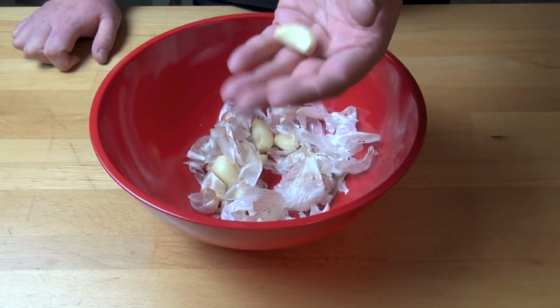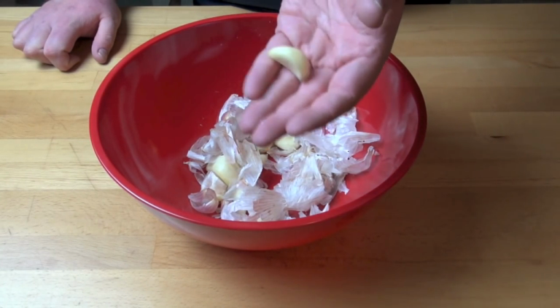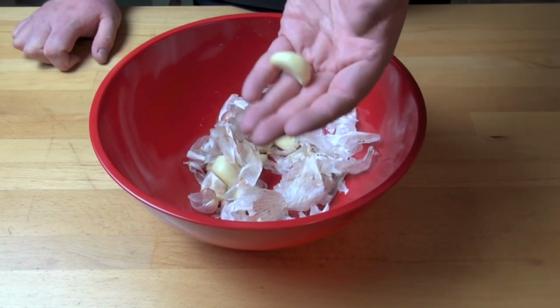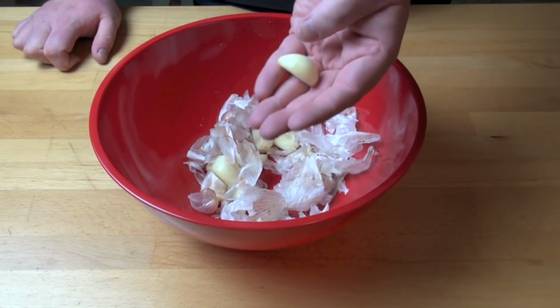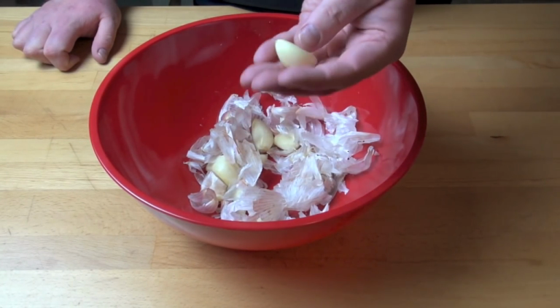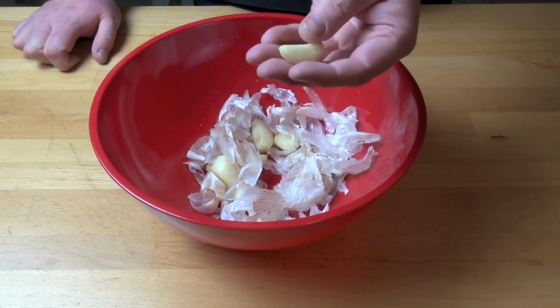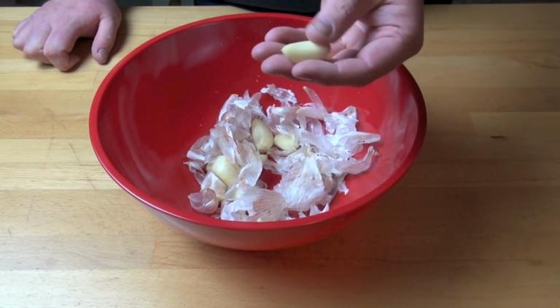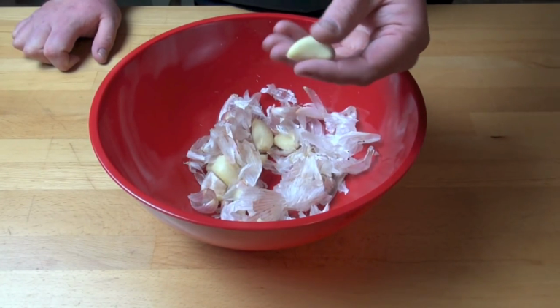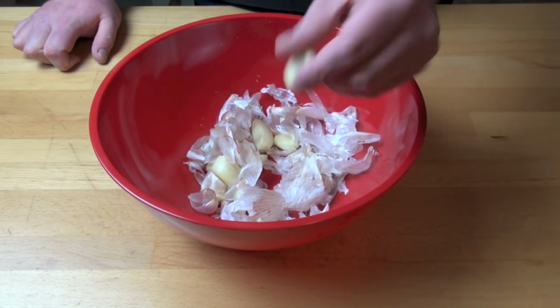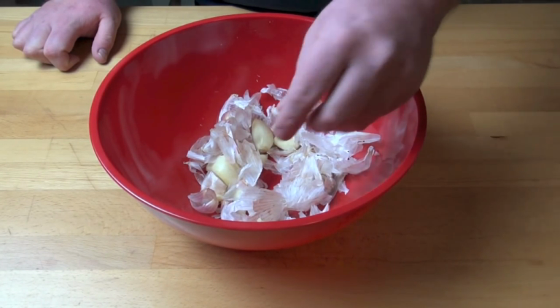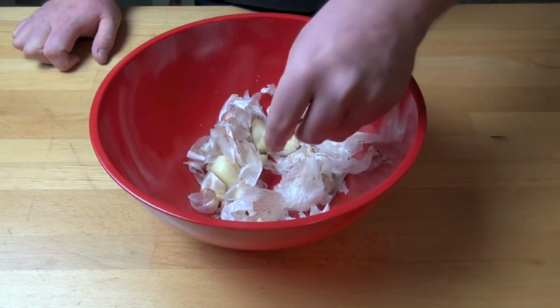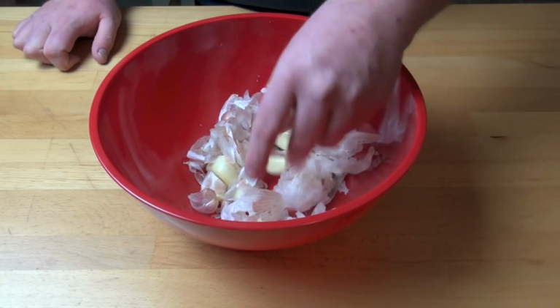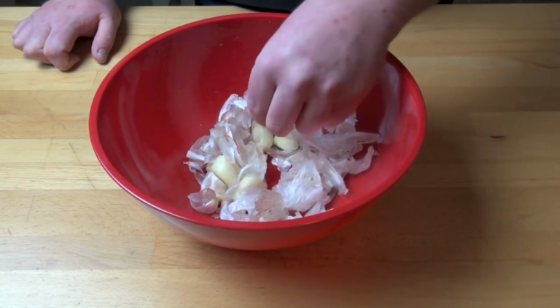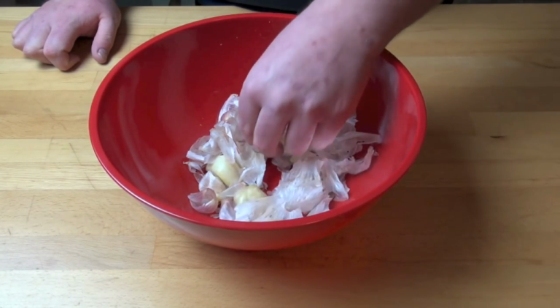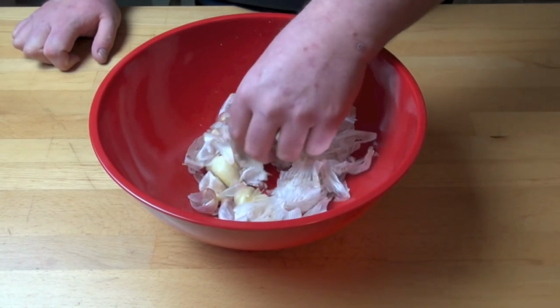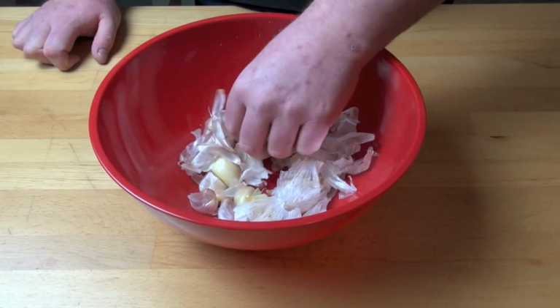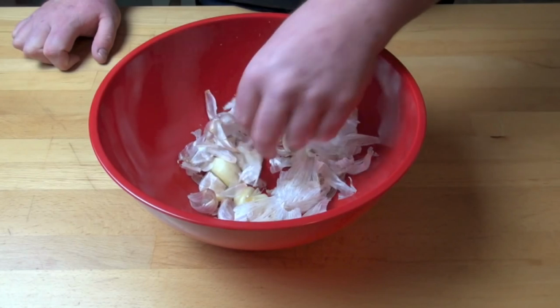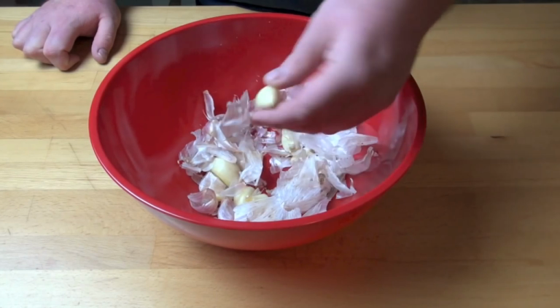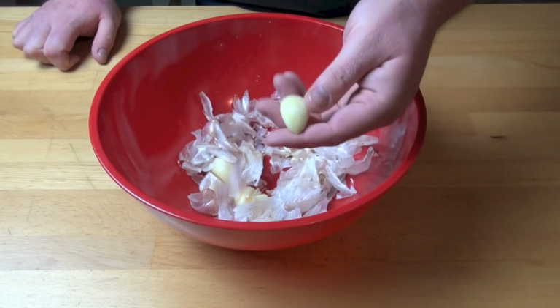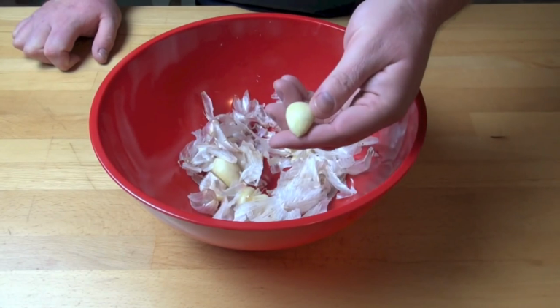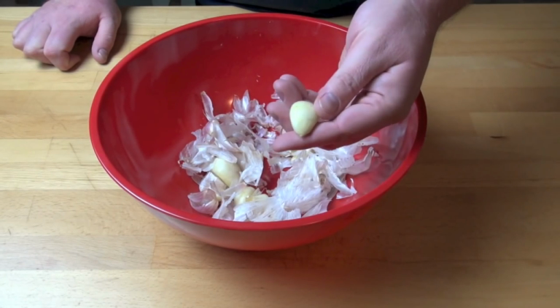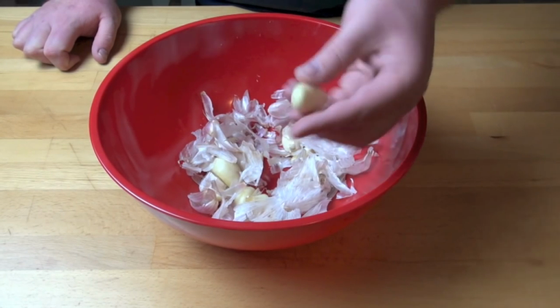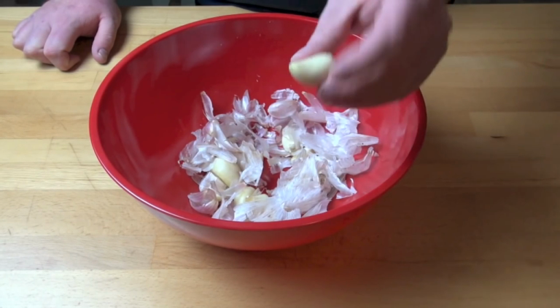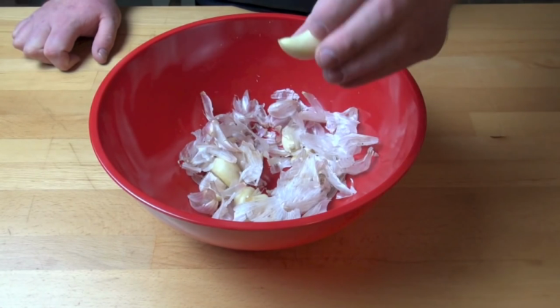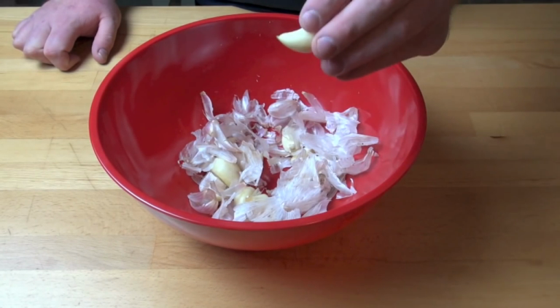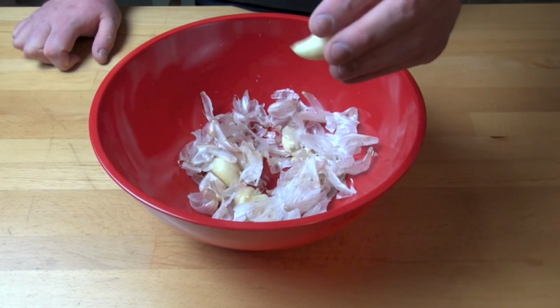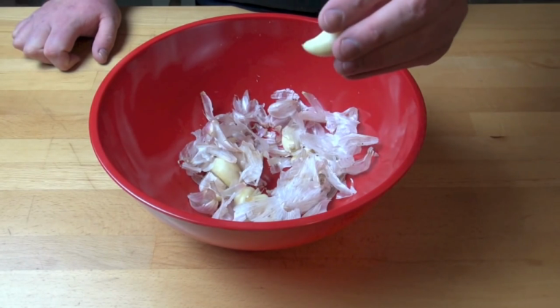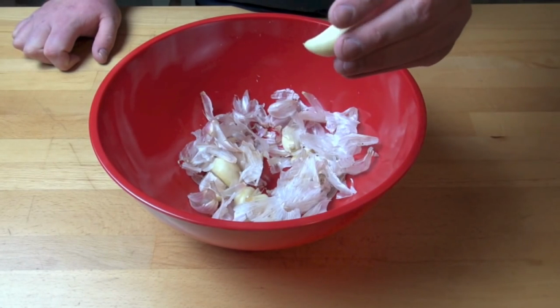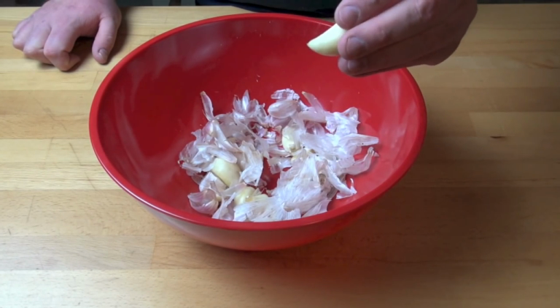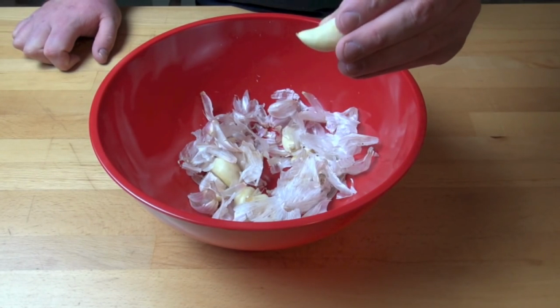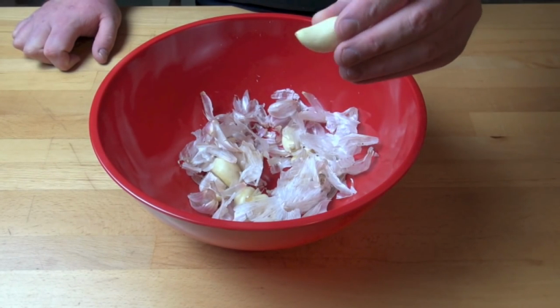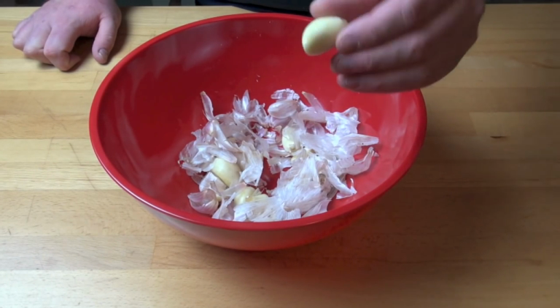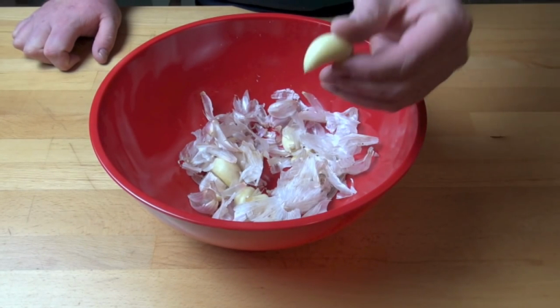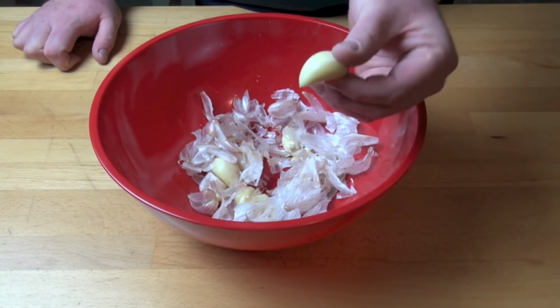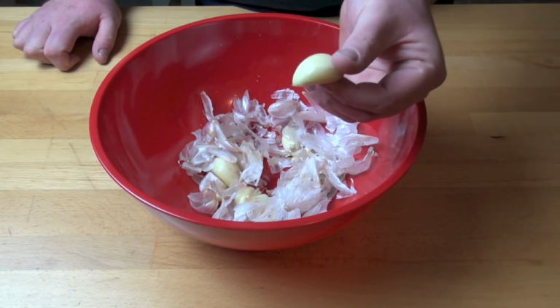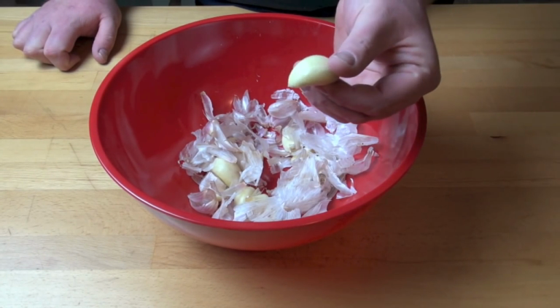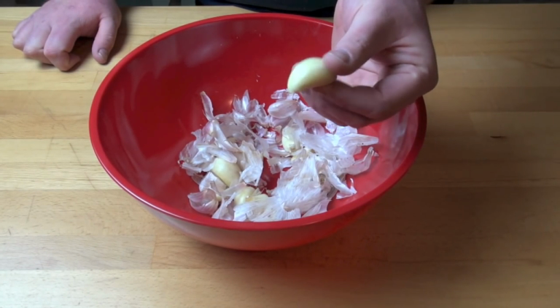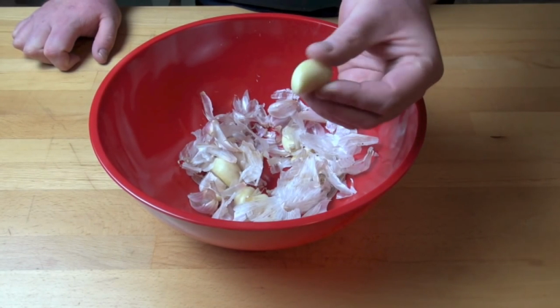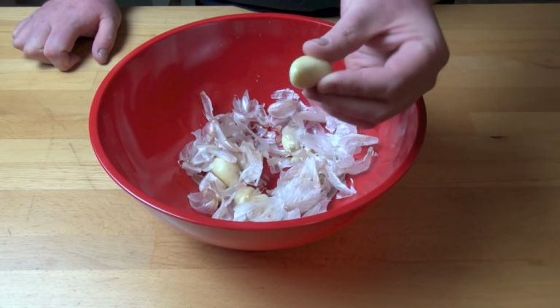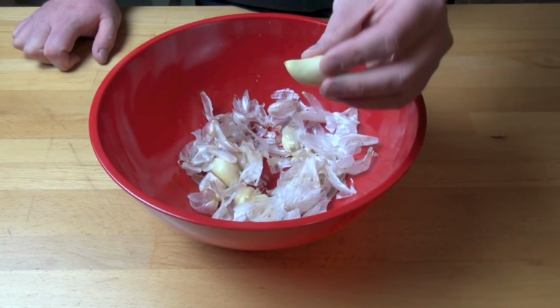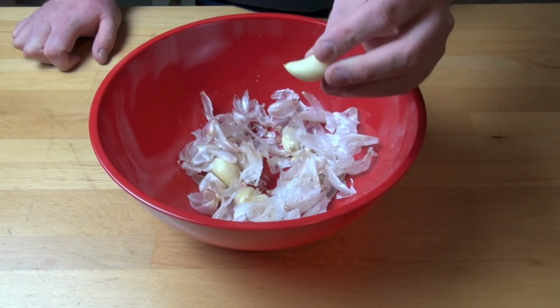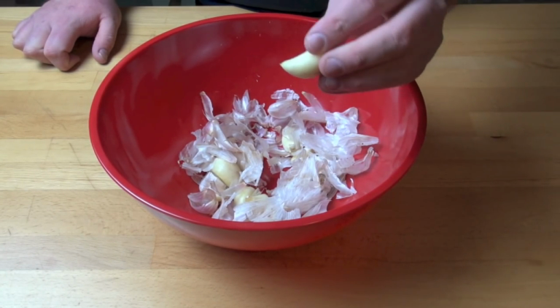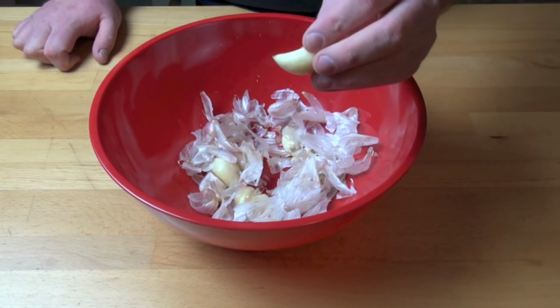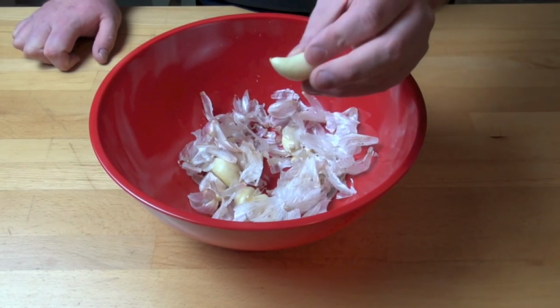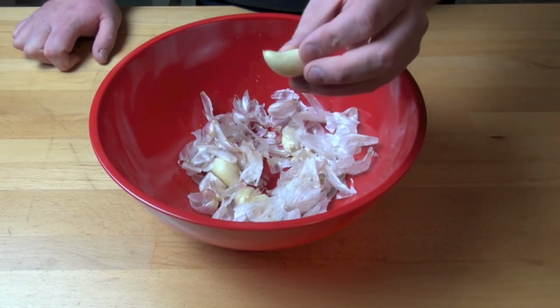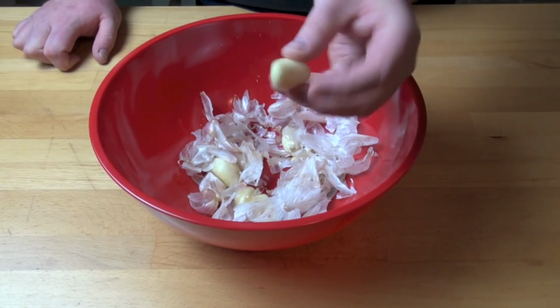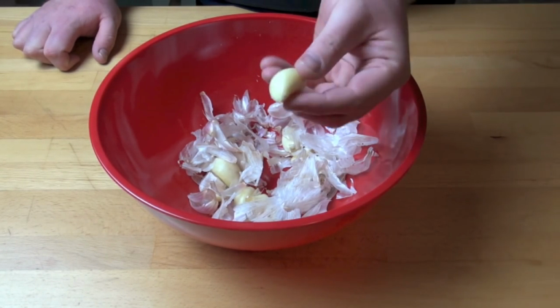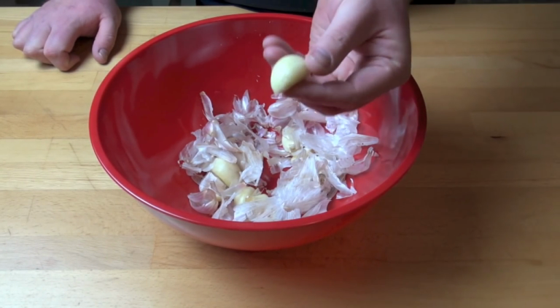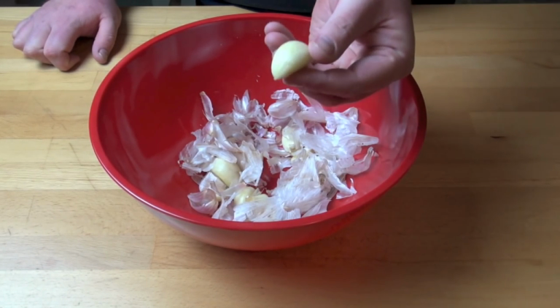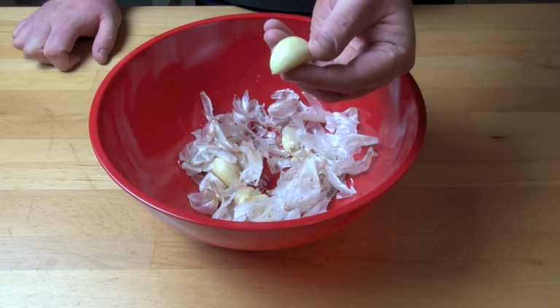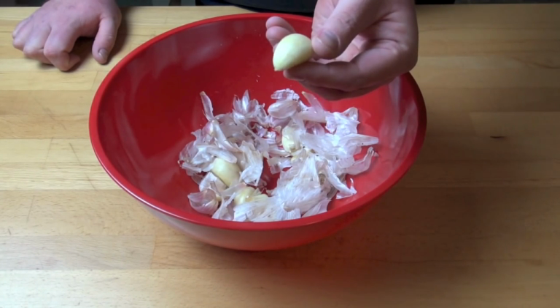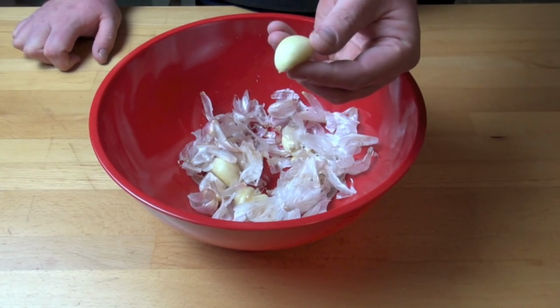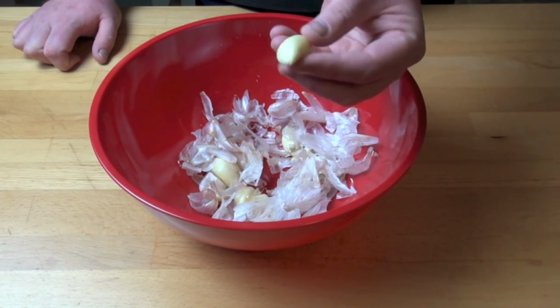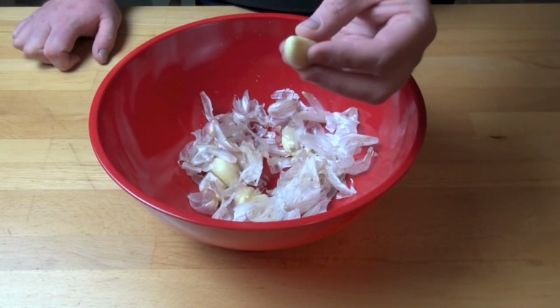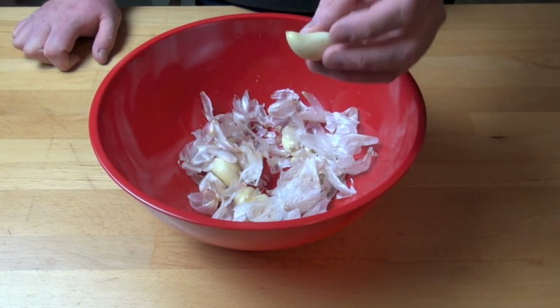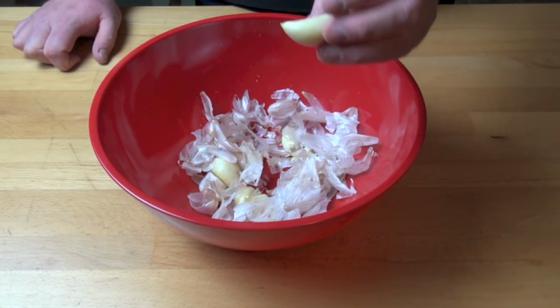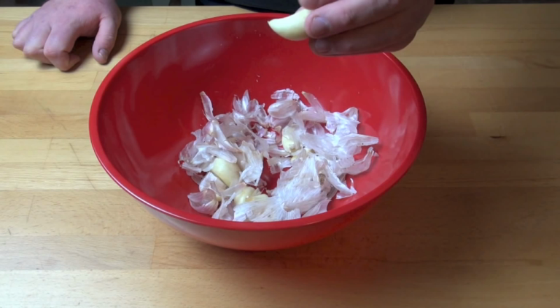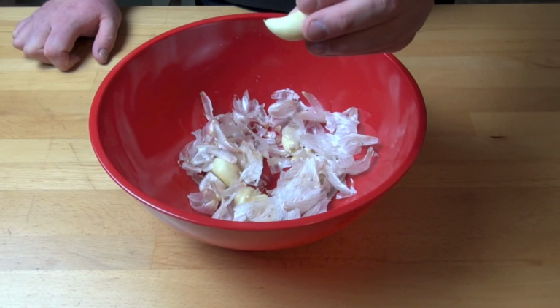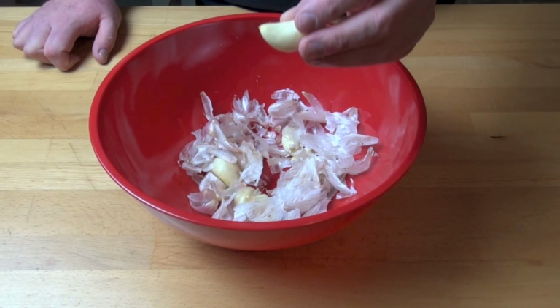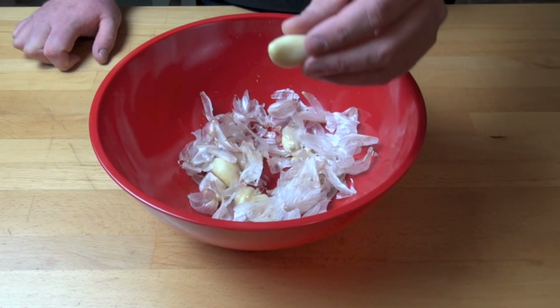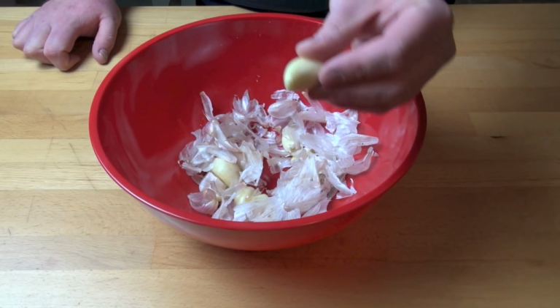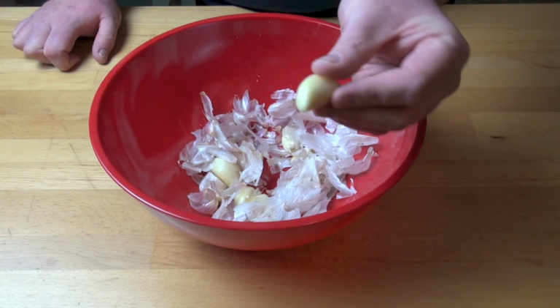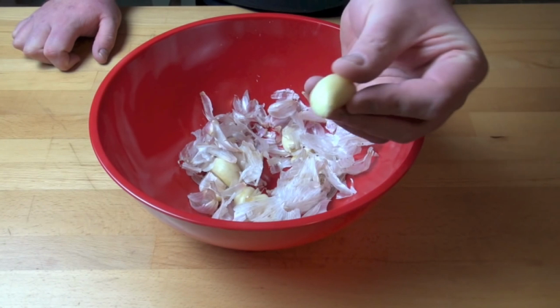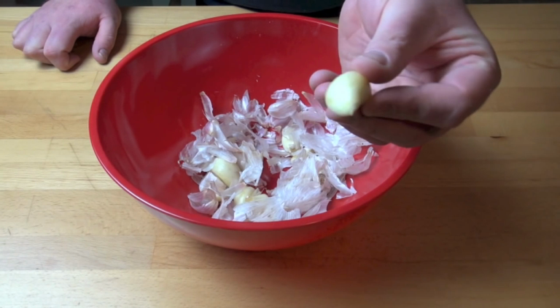There's no skin on them. They're perfect and ready to use whether you're going to chop them or dice them or mince them or however you're going to use them. Perfect.